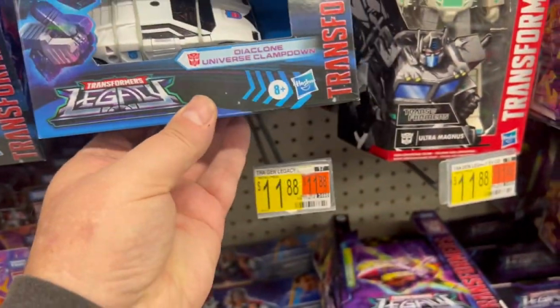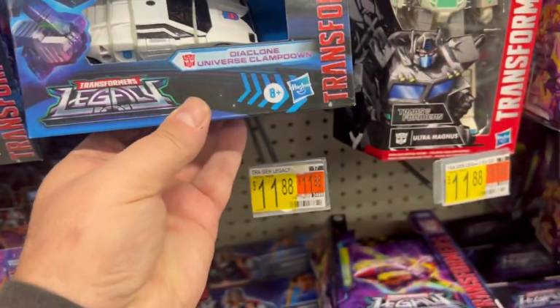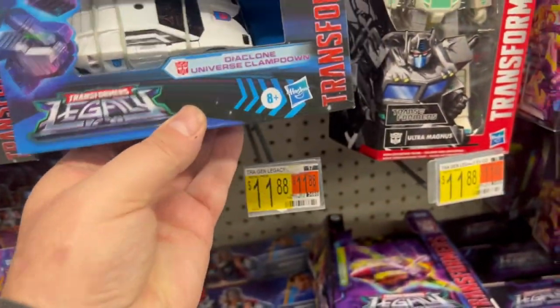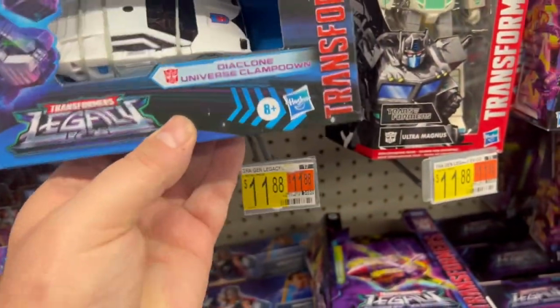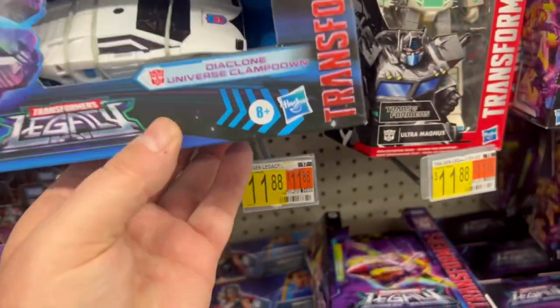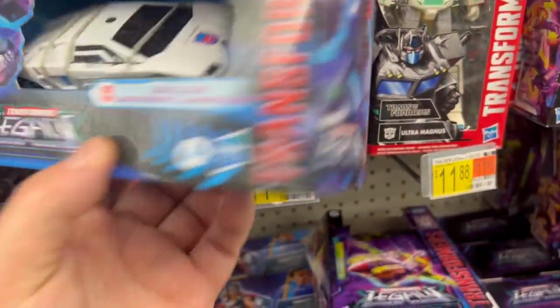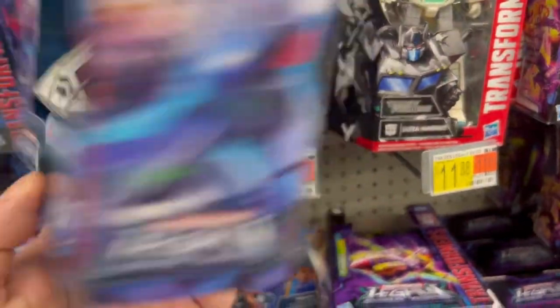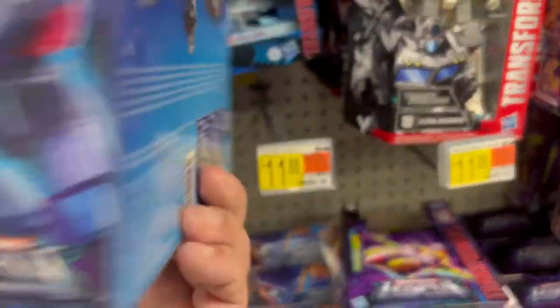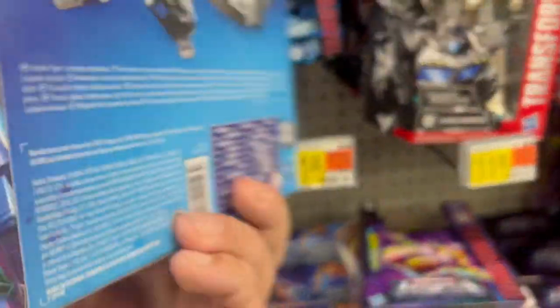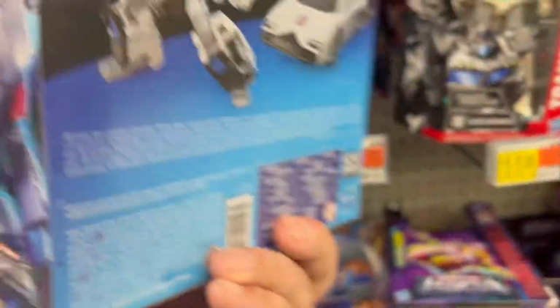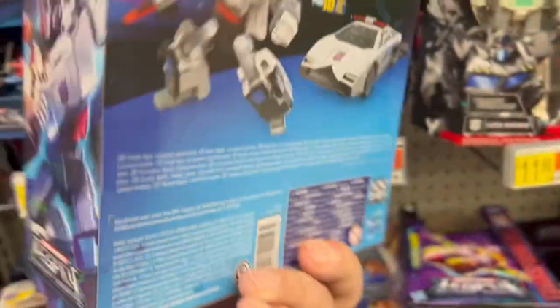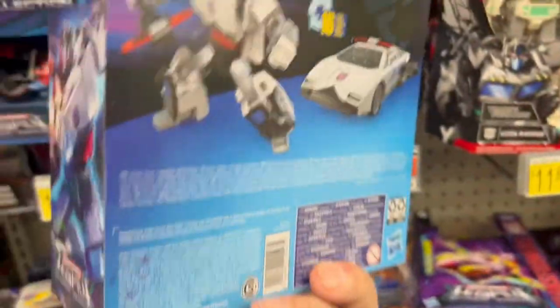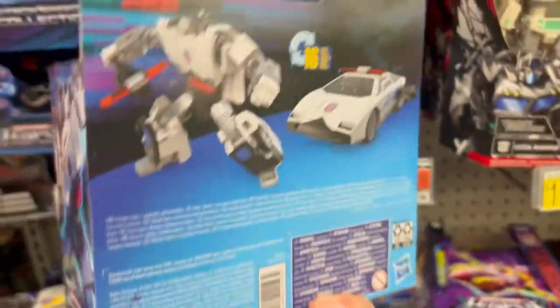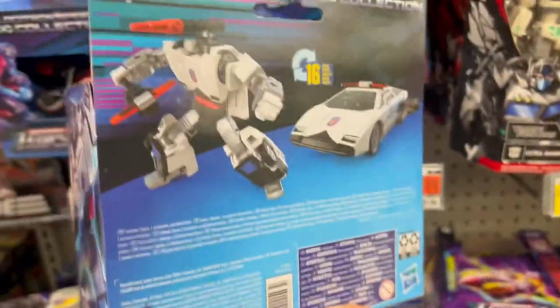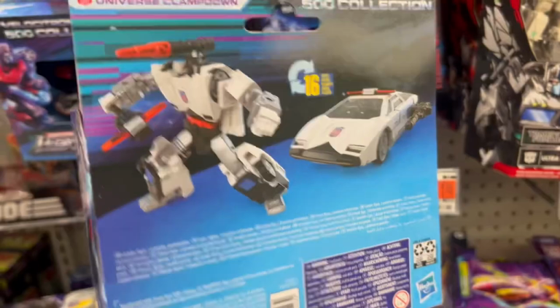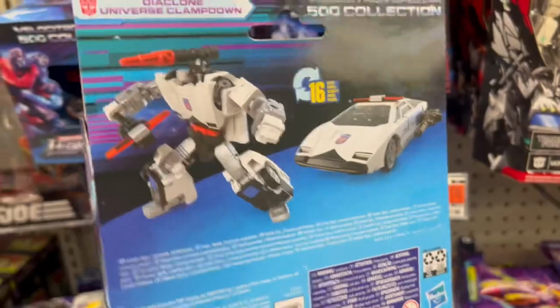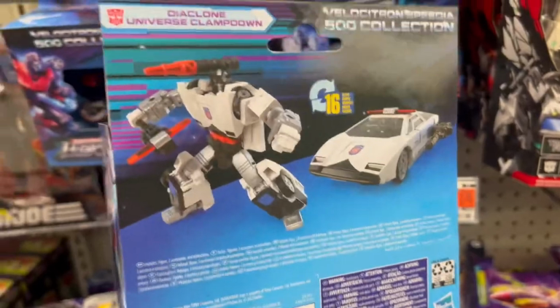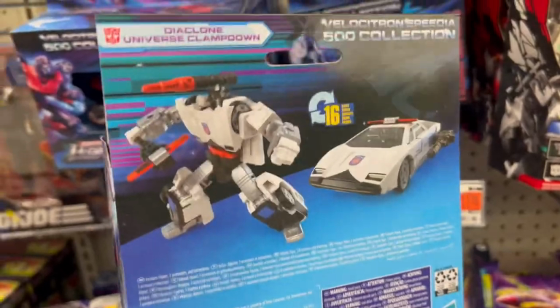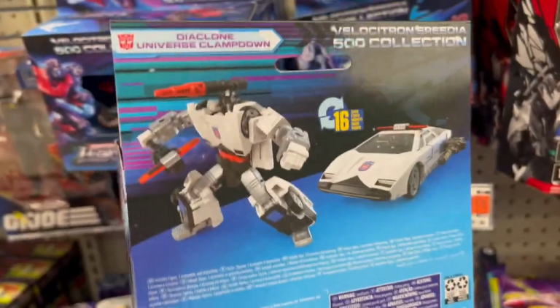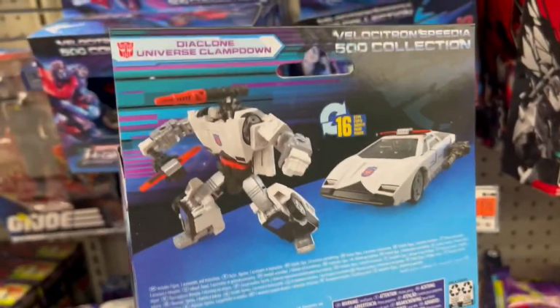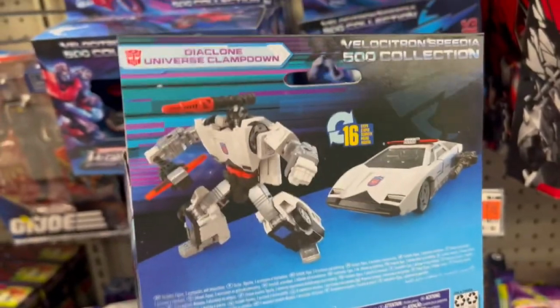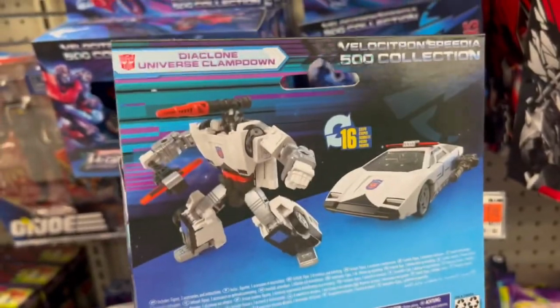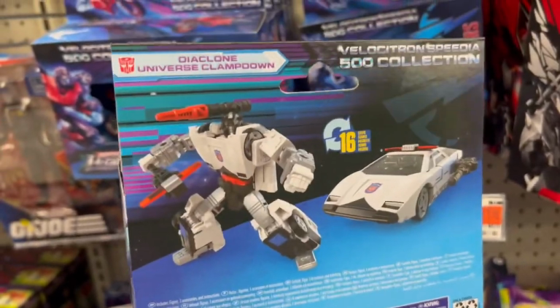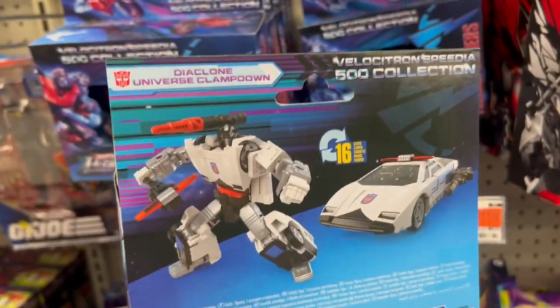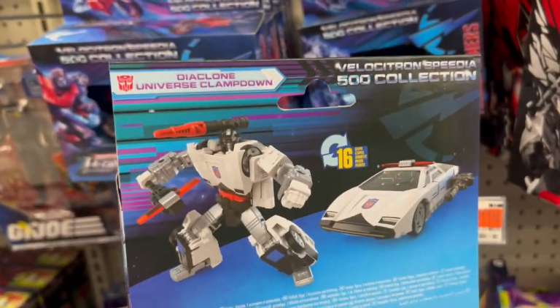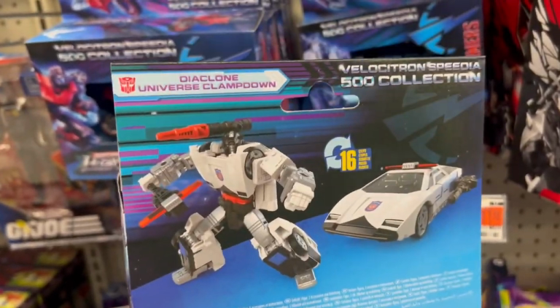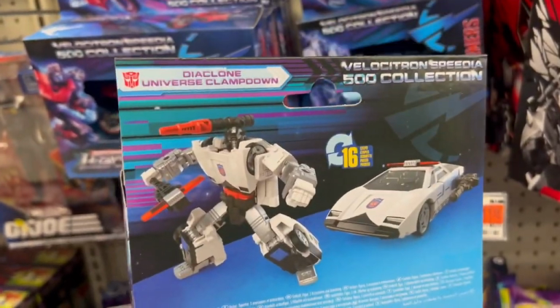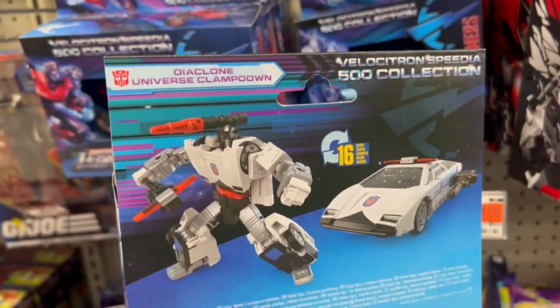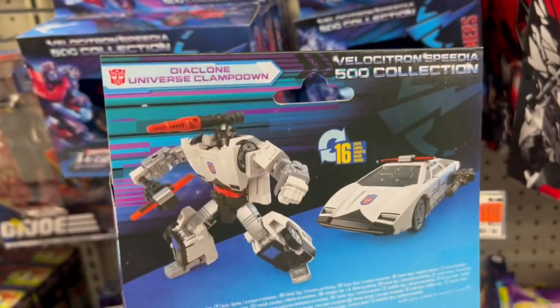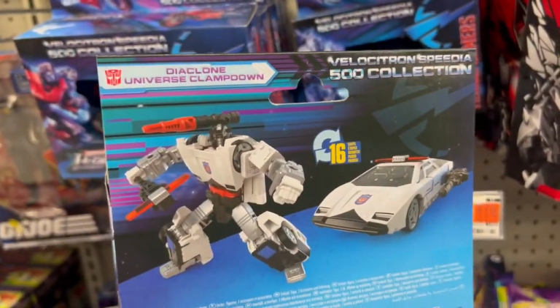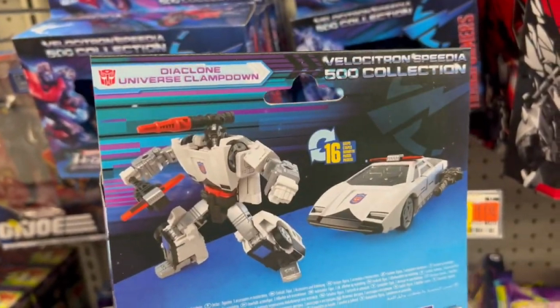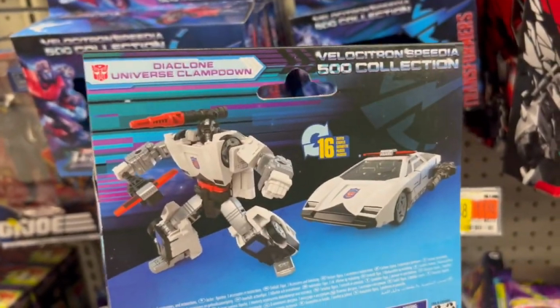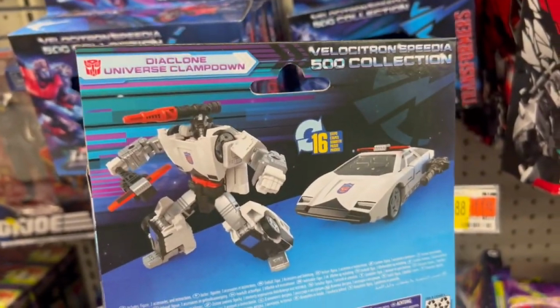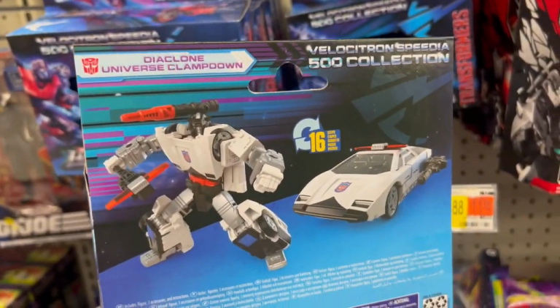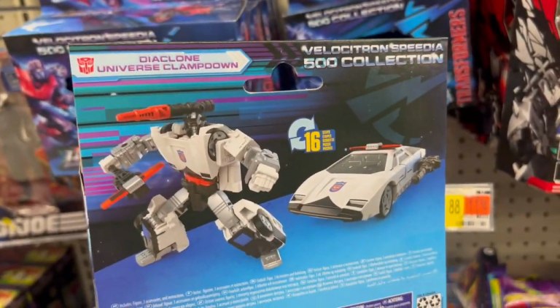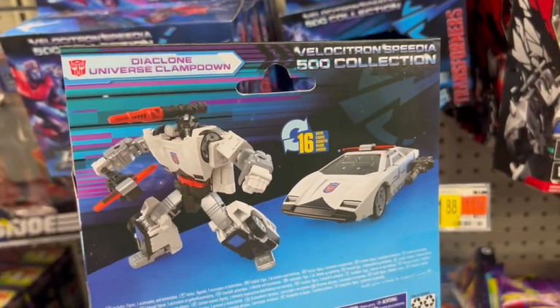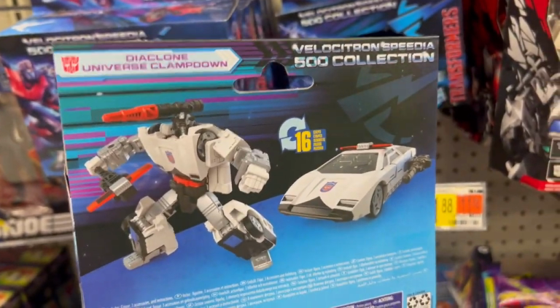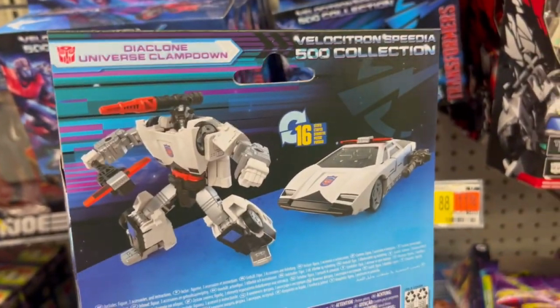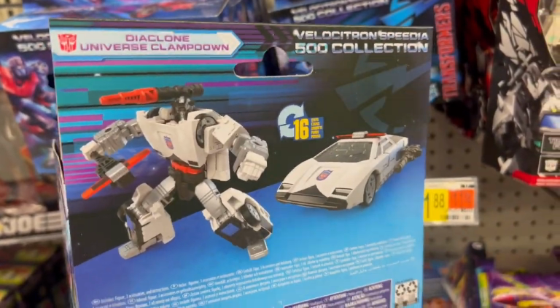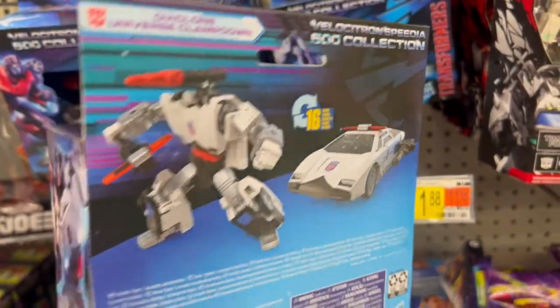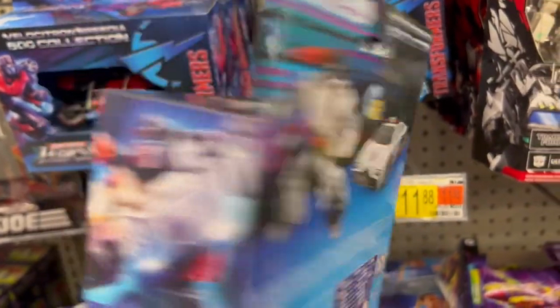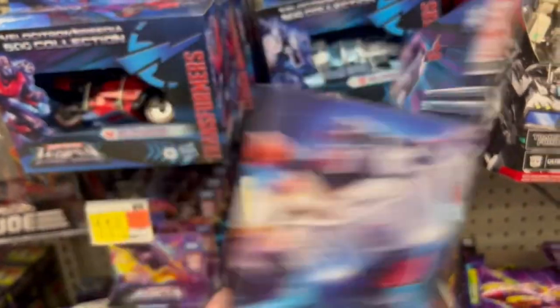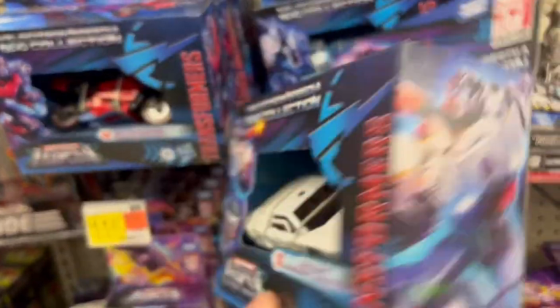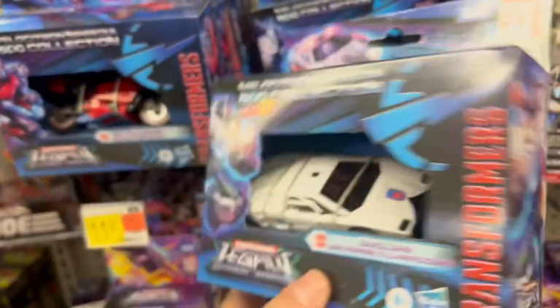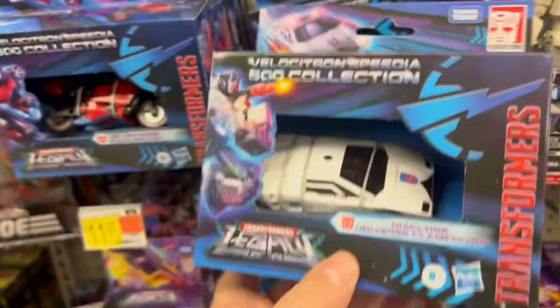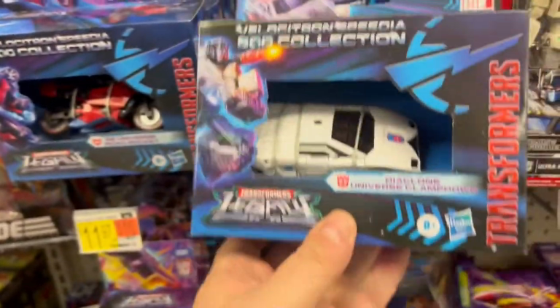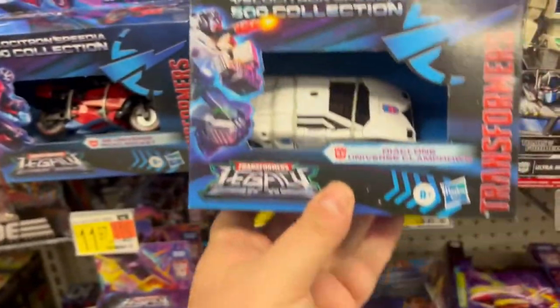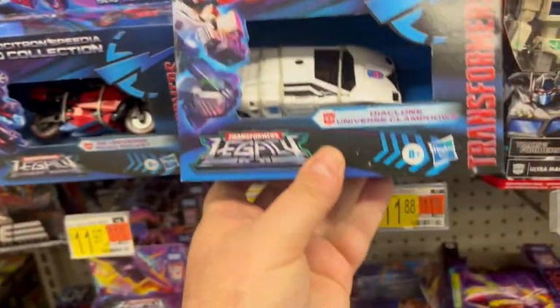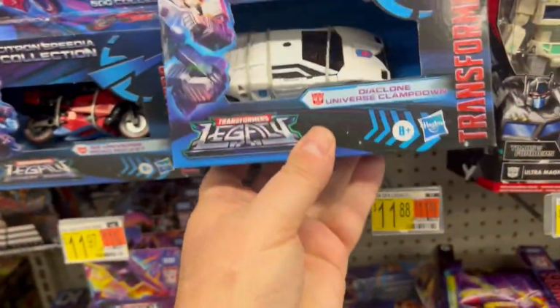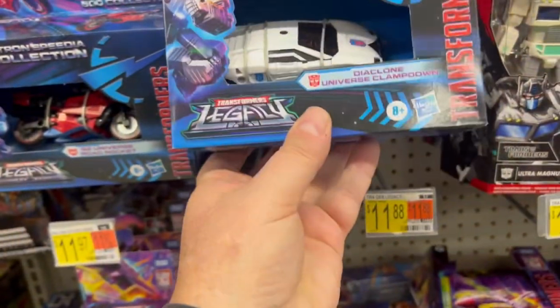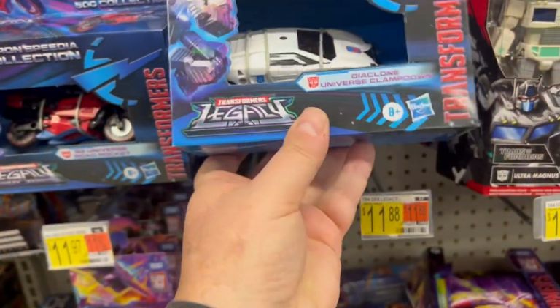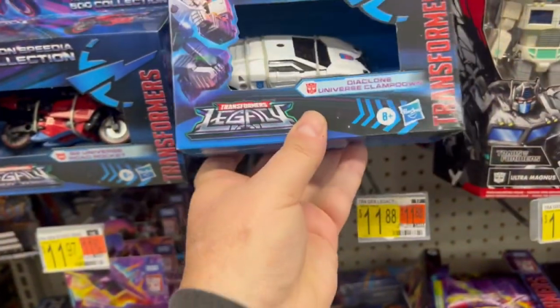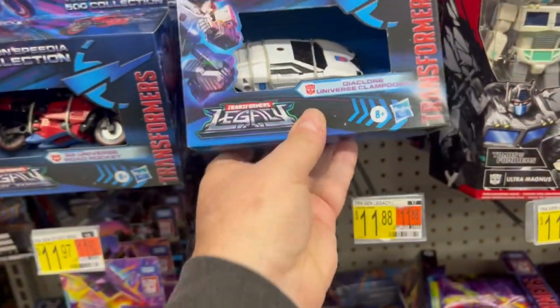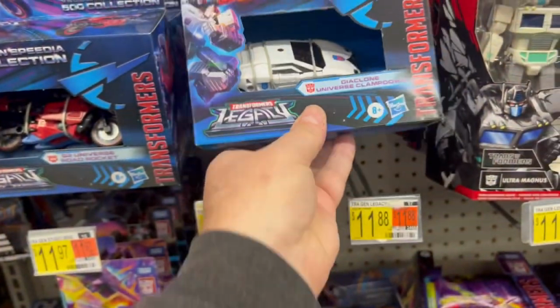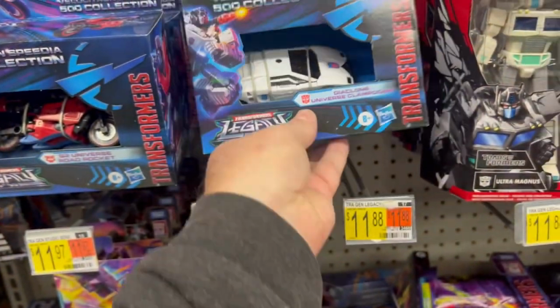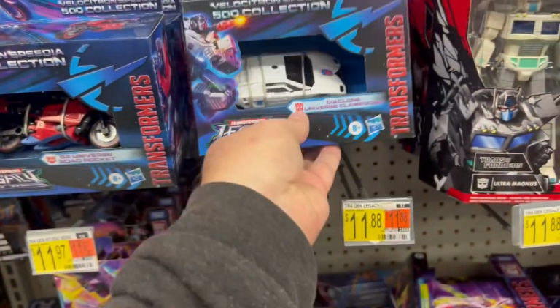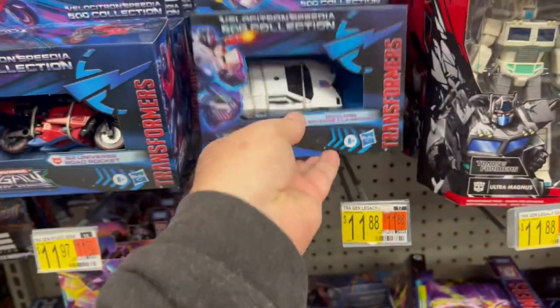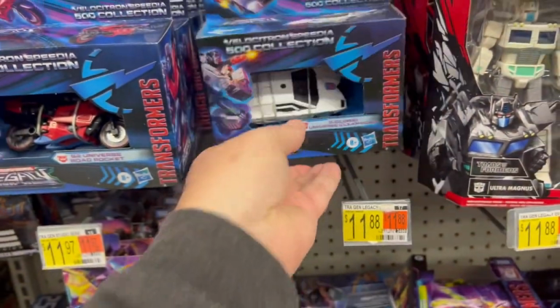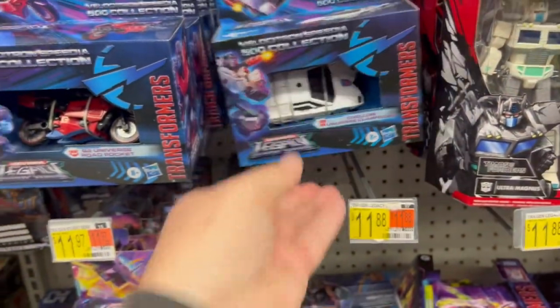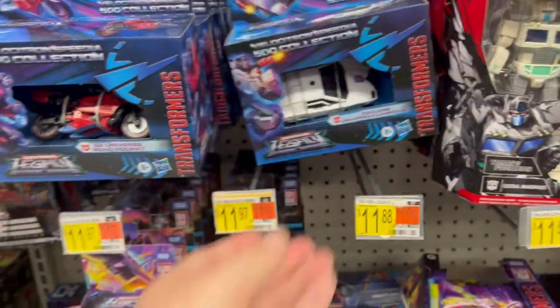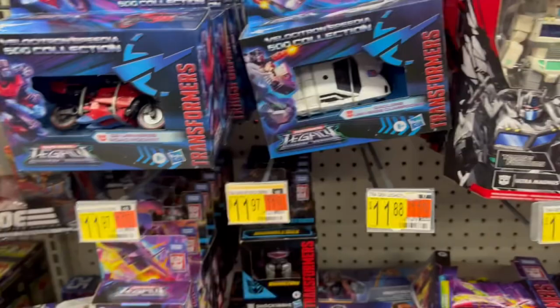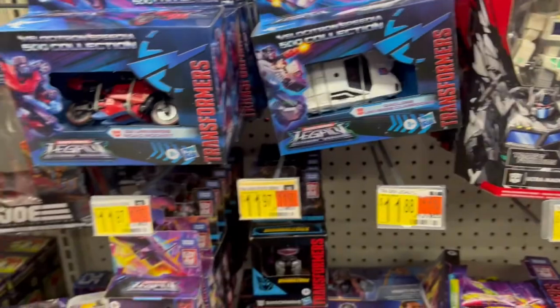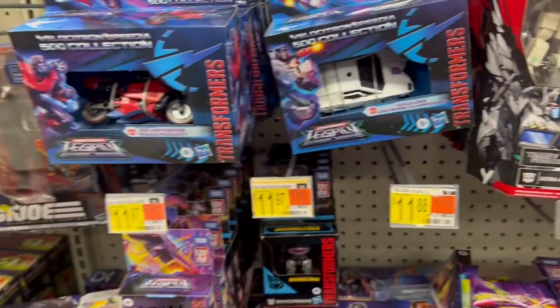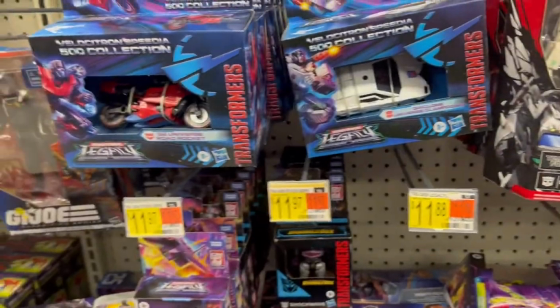This one is cool — I totally want this Diaclone version, that's so cool. That is nice. It's like a Diaclone Red Alert.